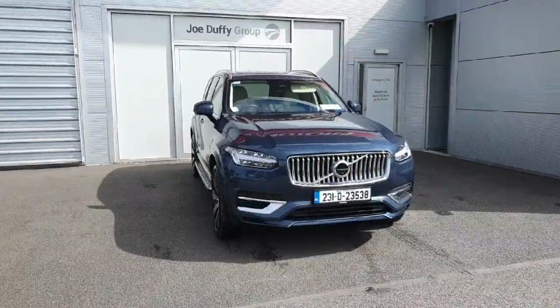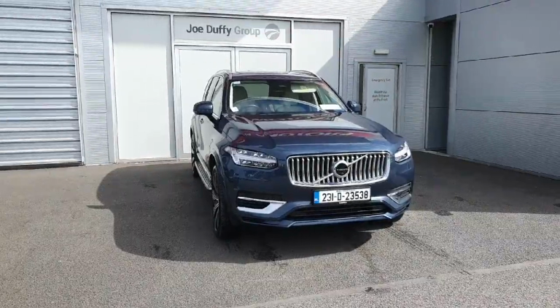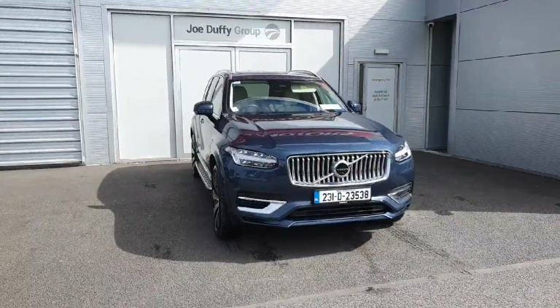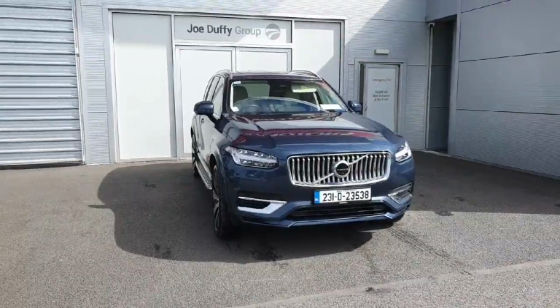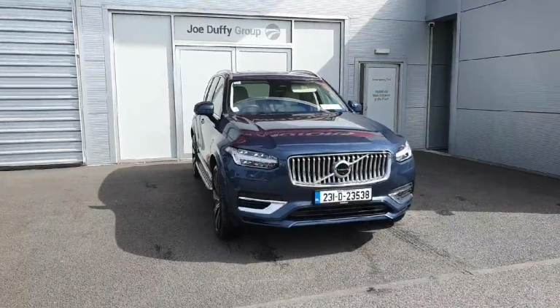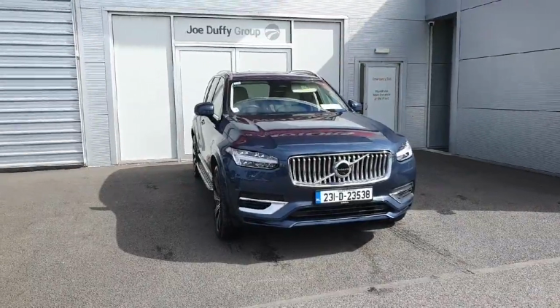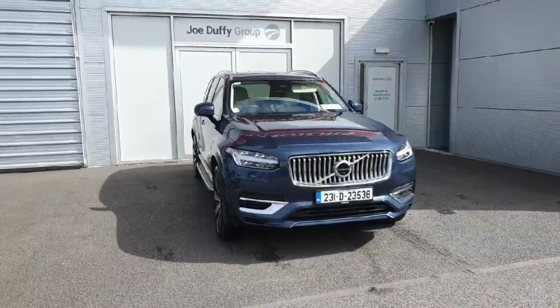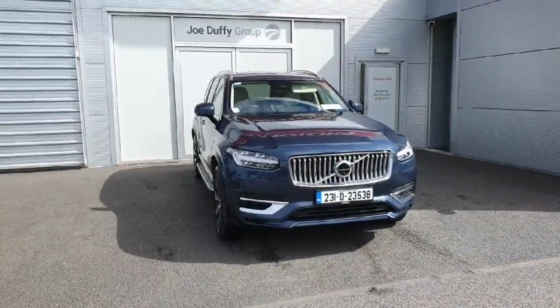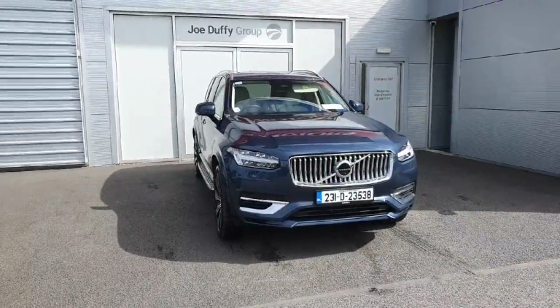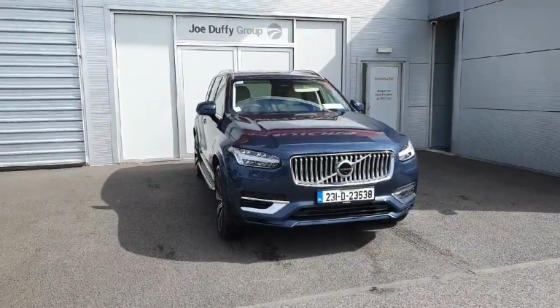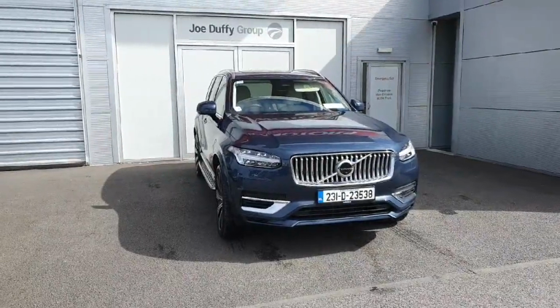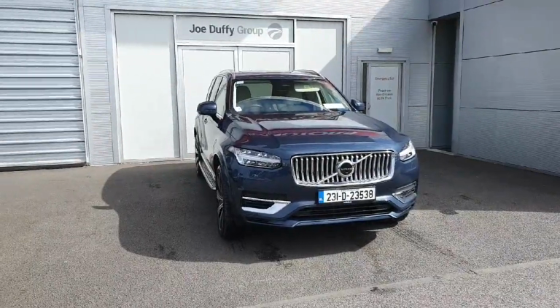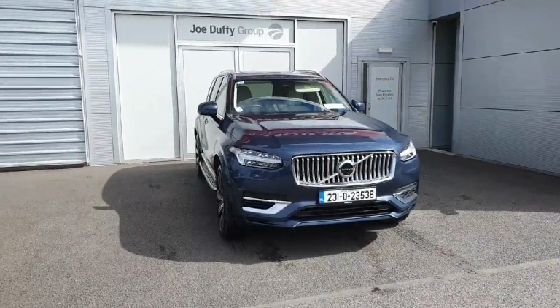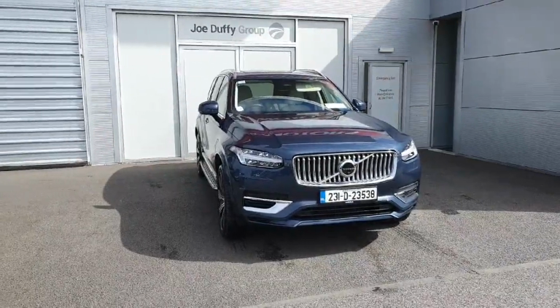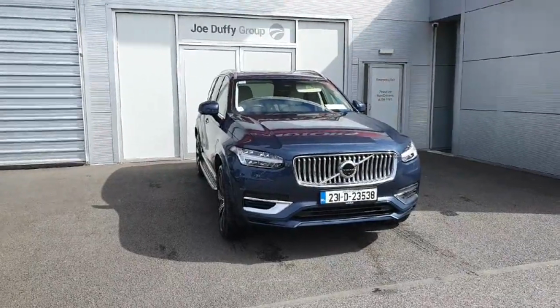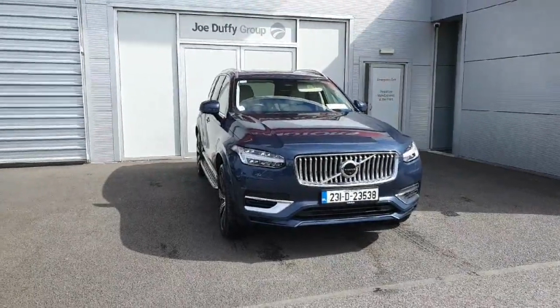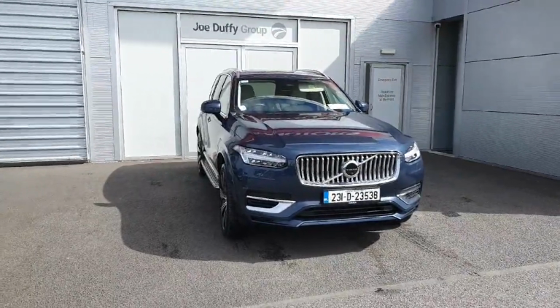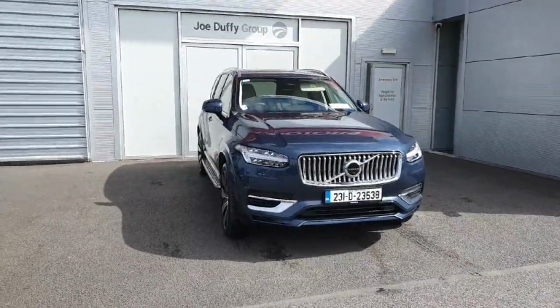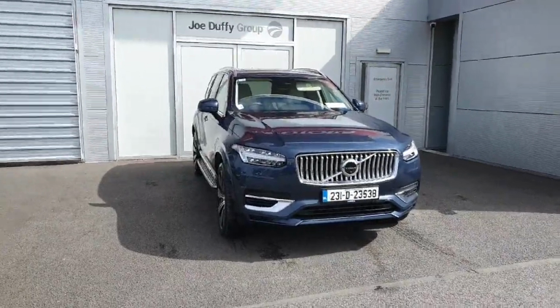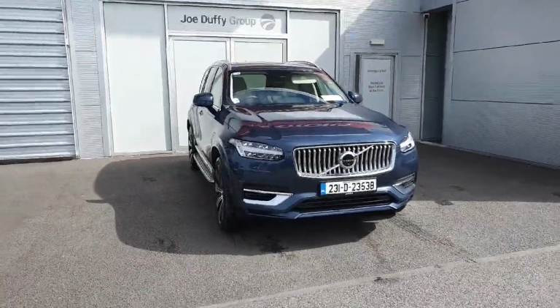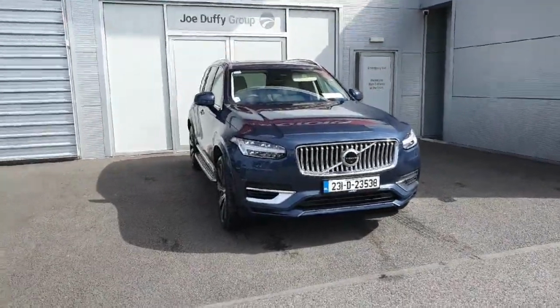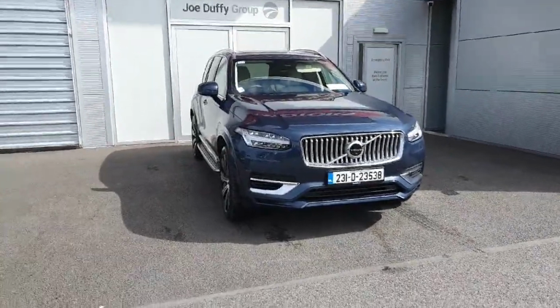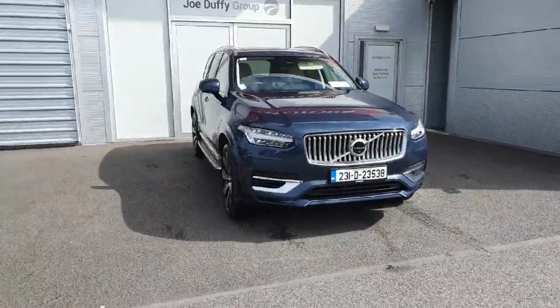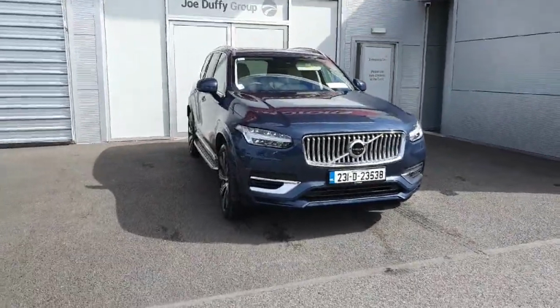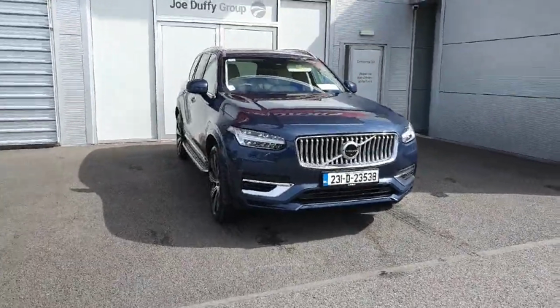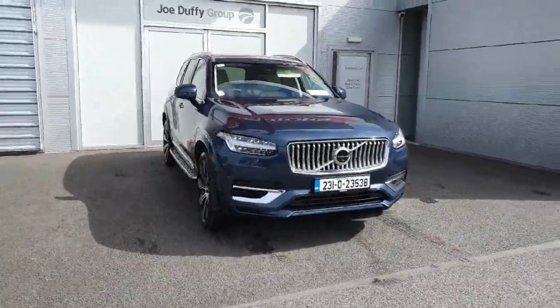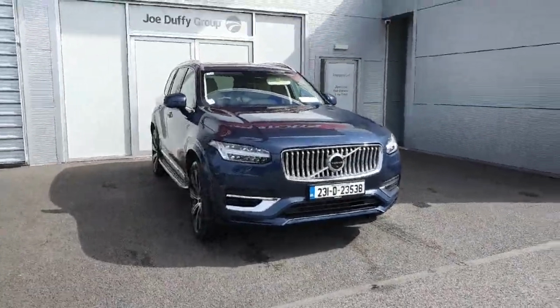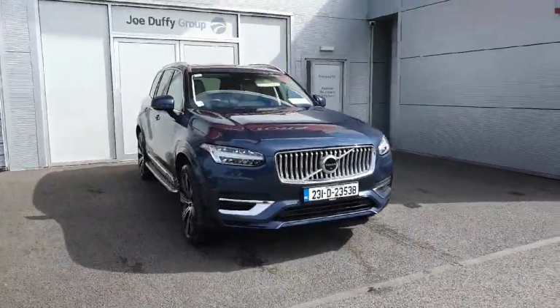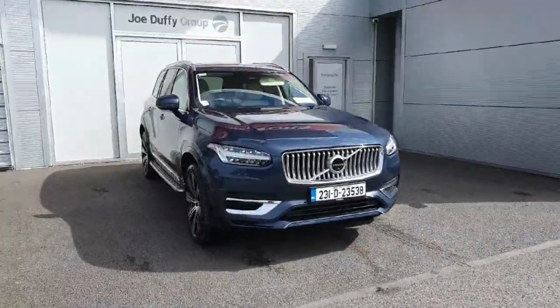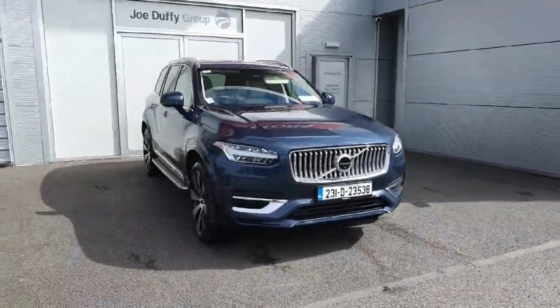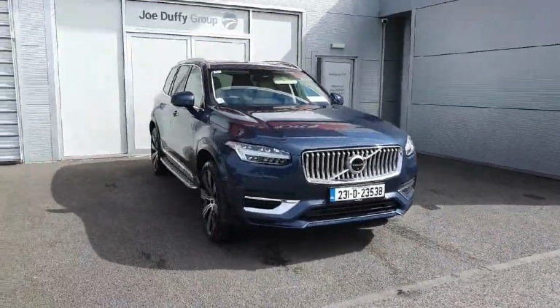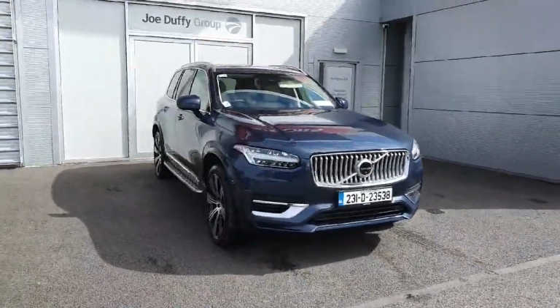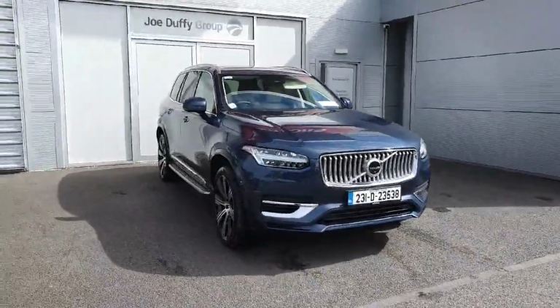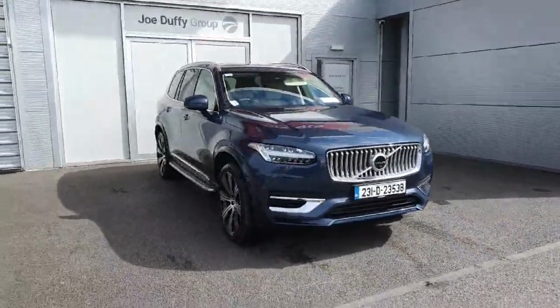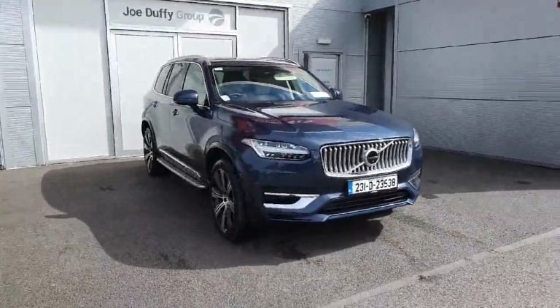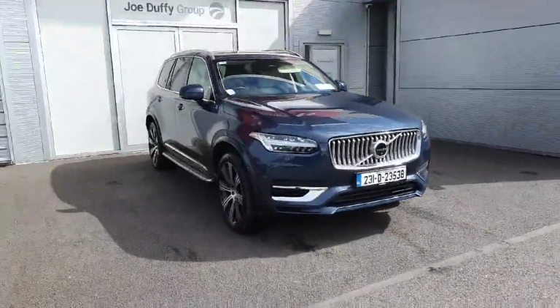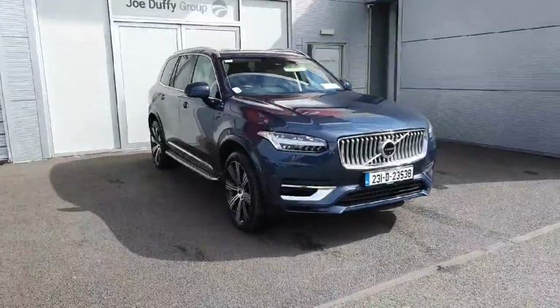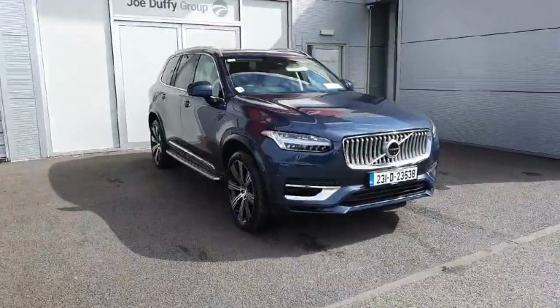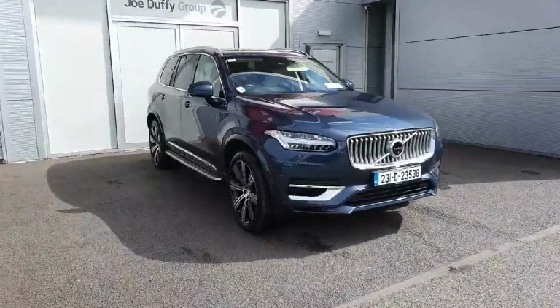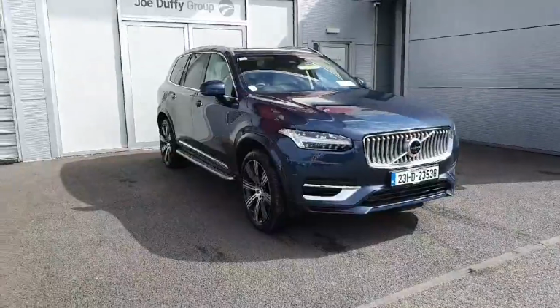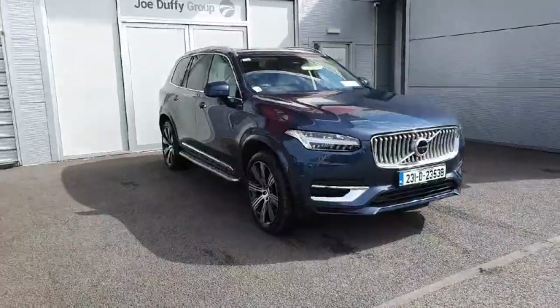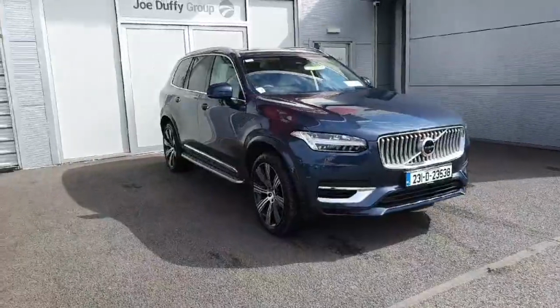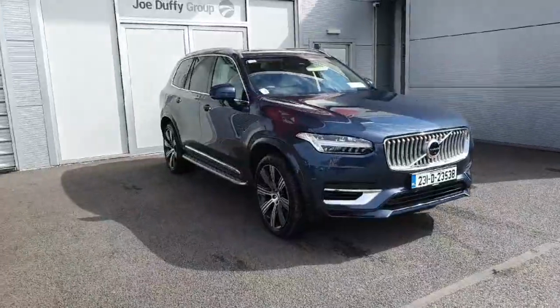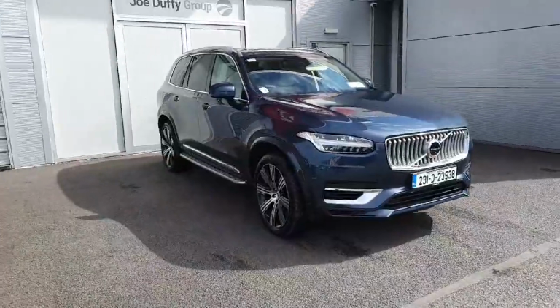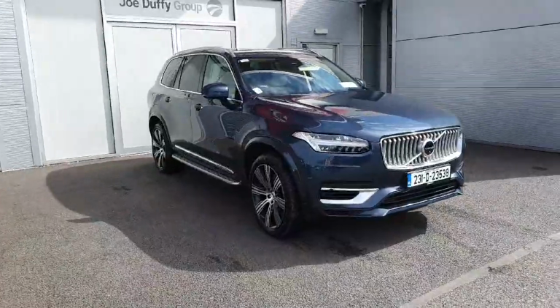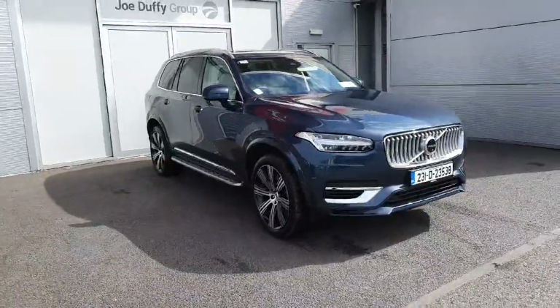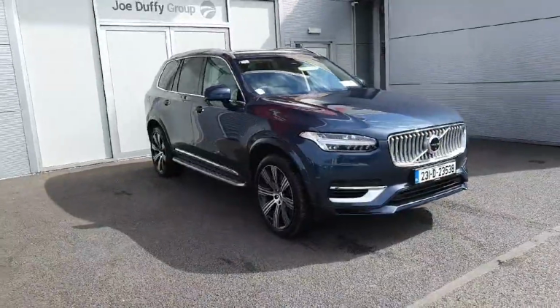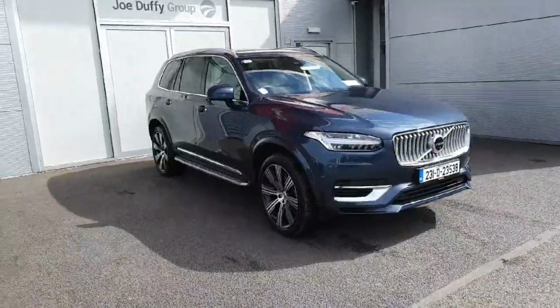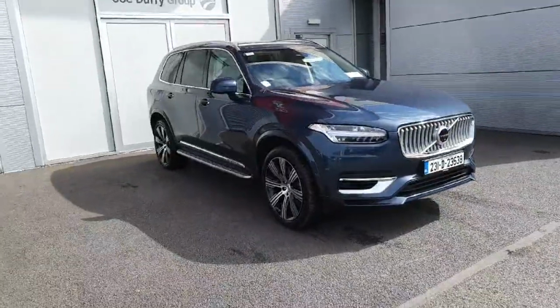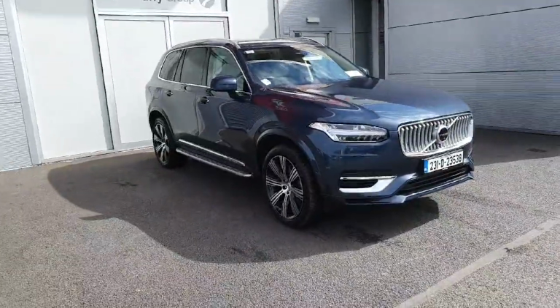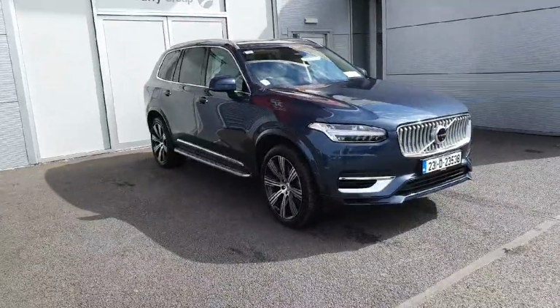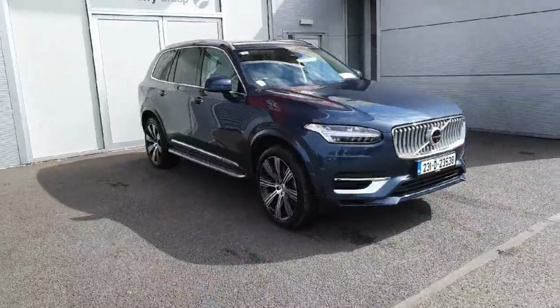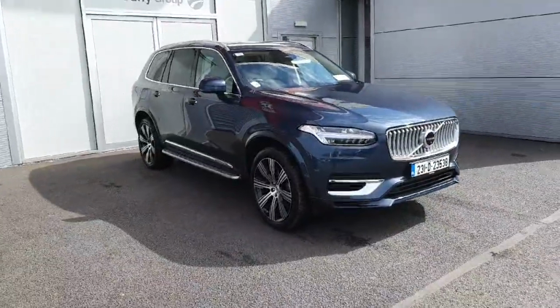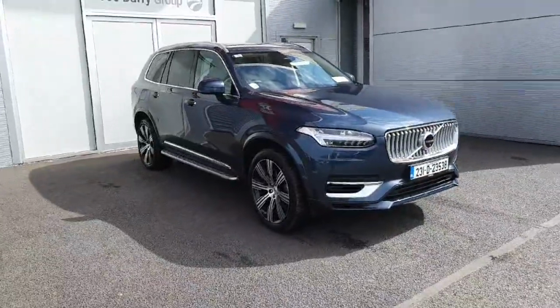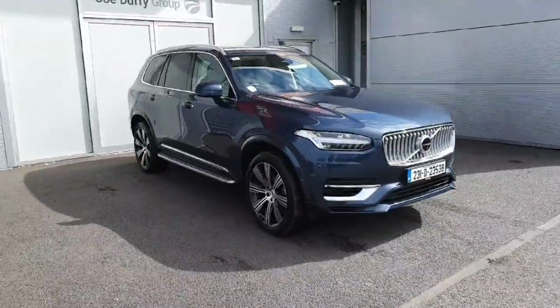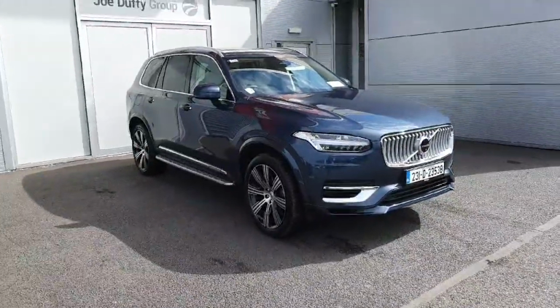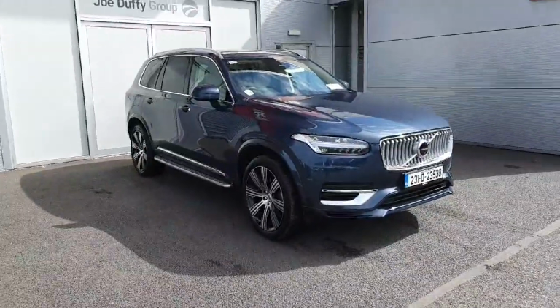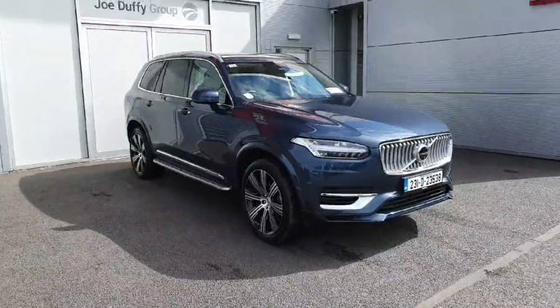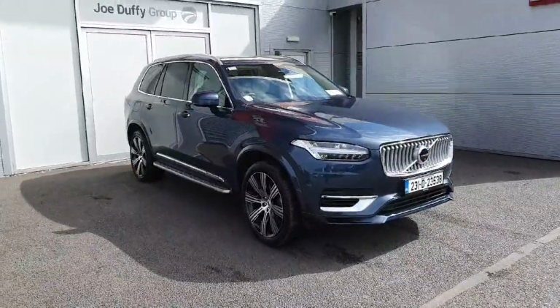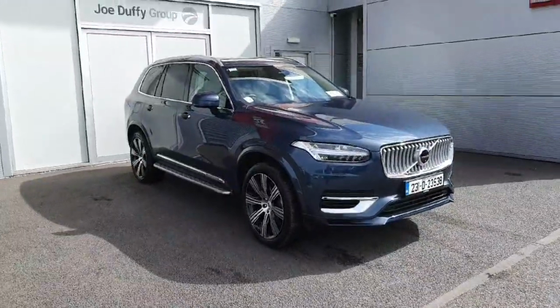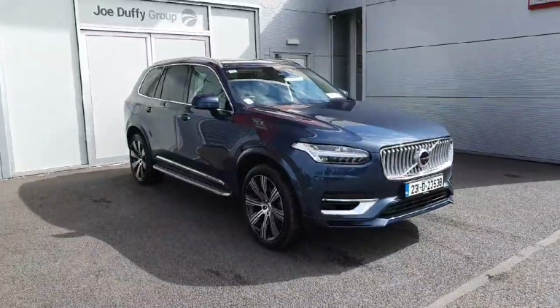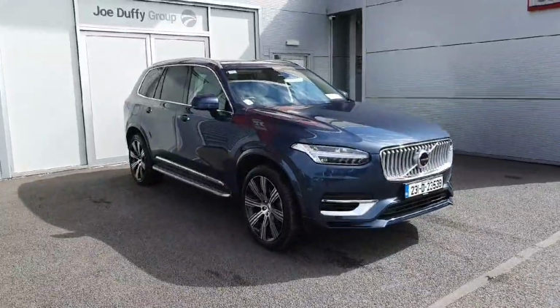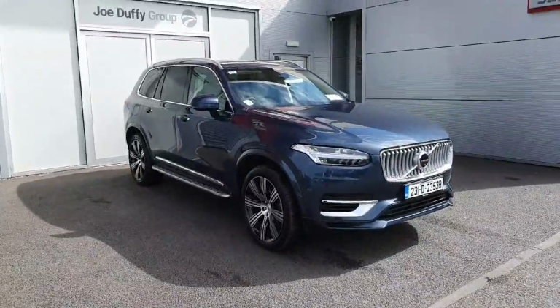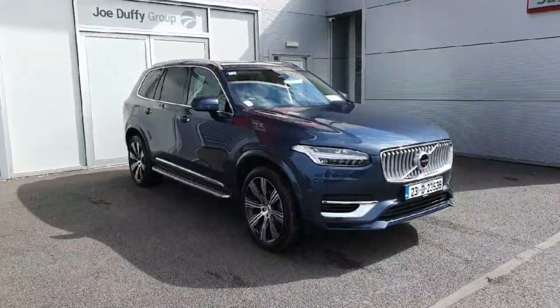Hello everyone, Luke here from Jodefy Volvo. Just sending a quick video here on this XC90 — we have a demo vehicle.